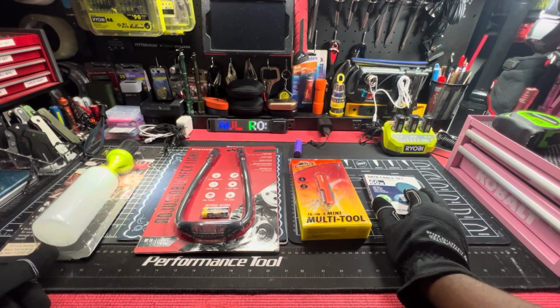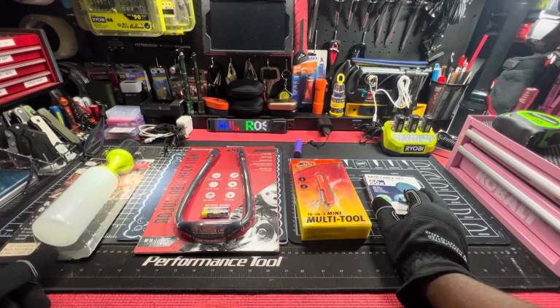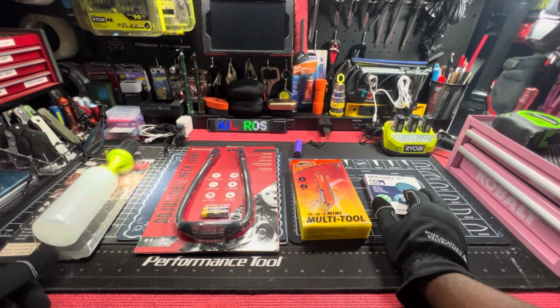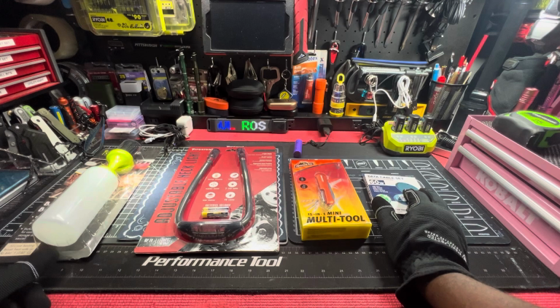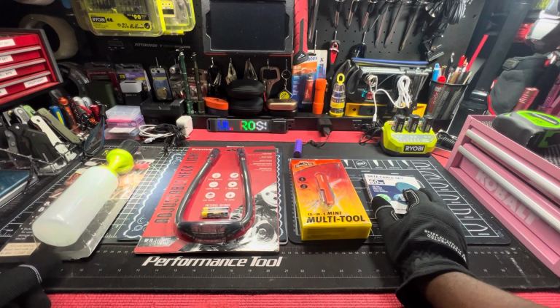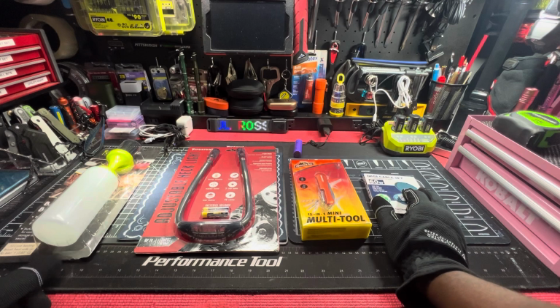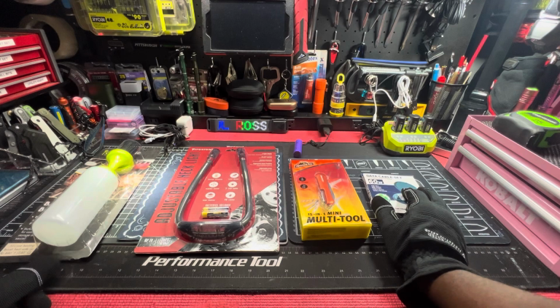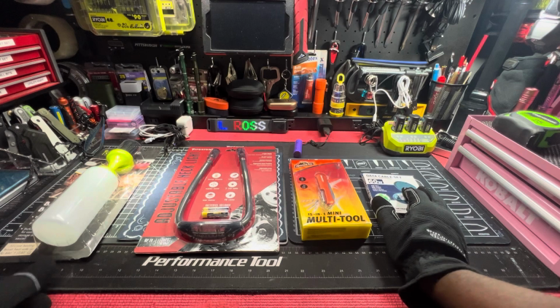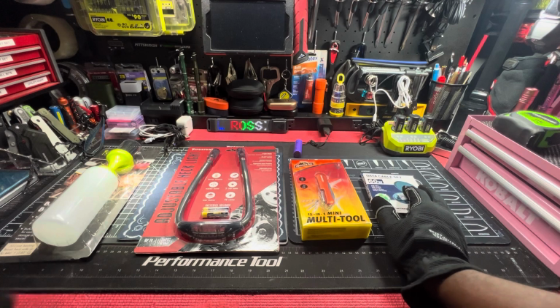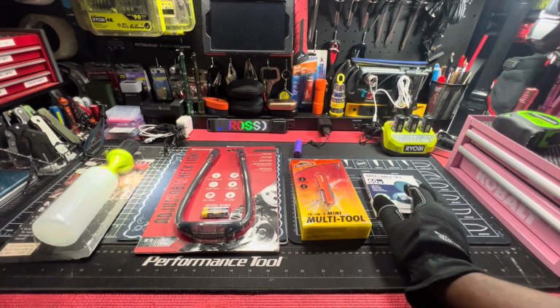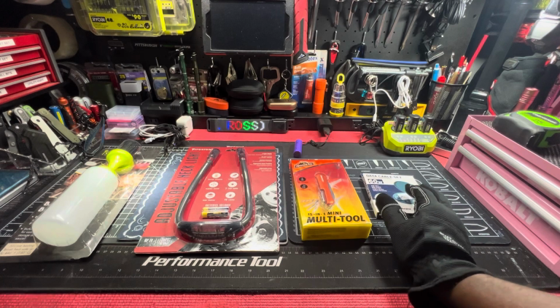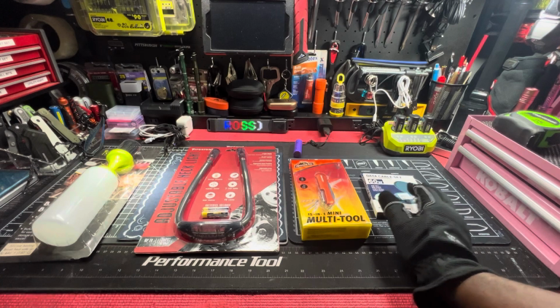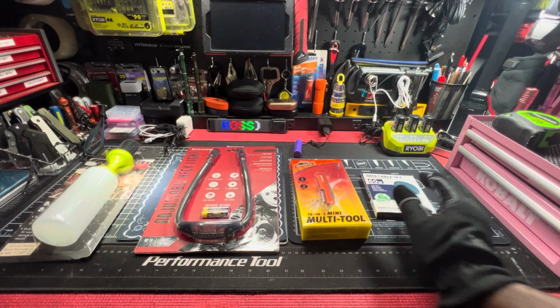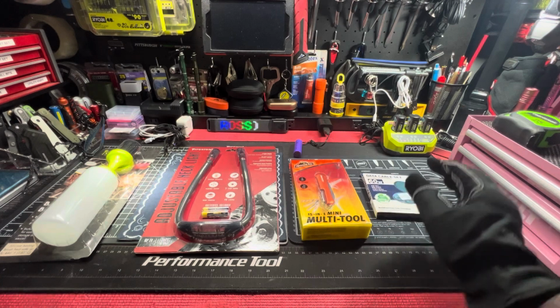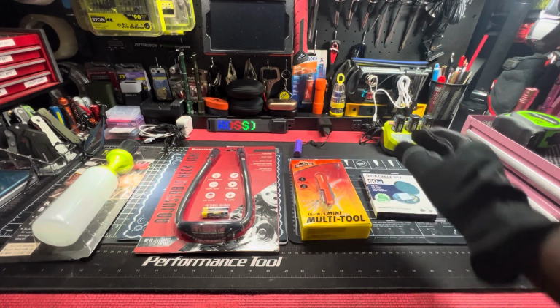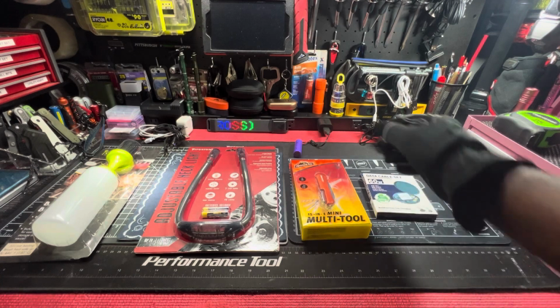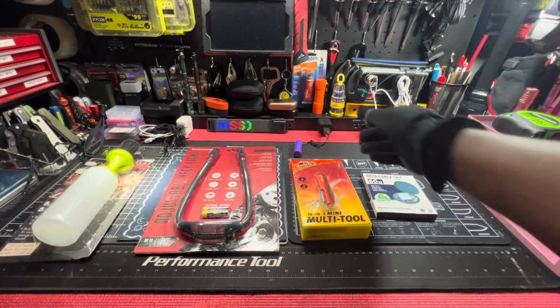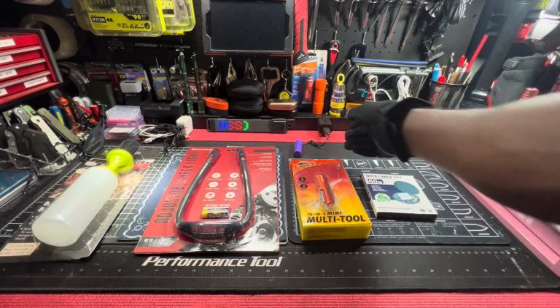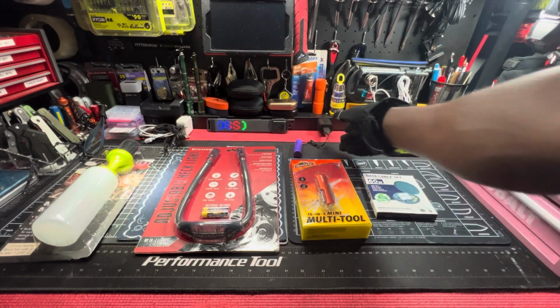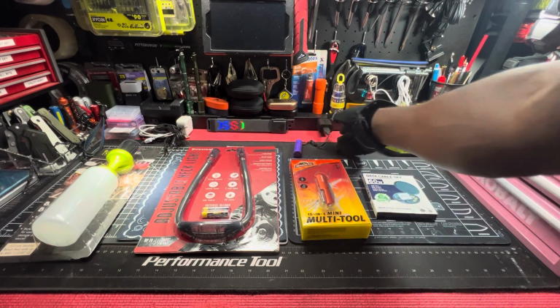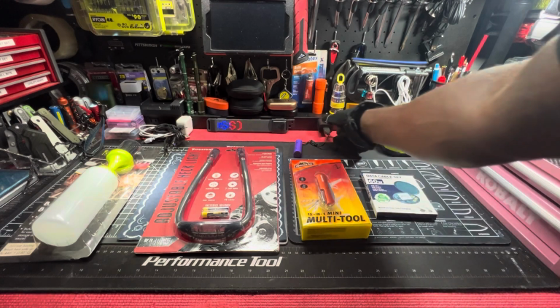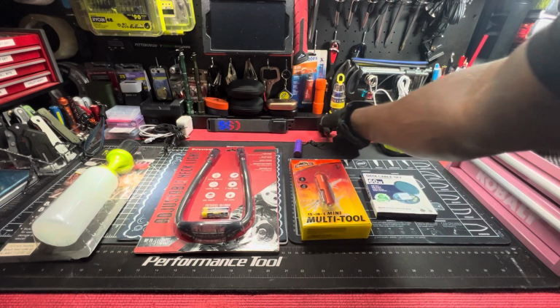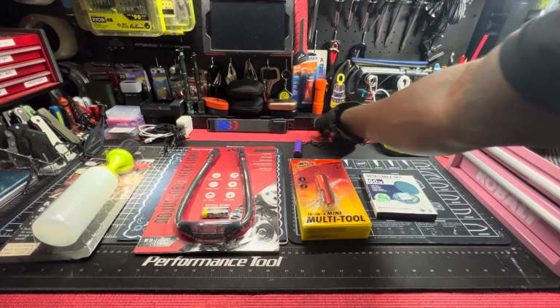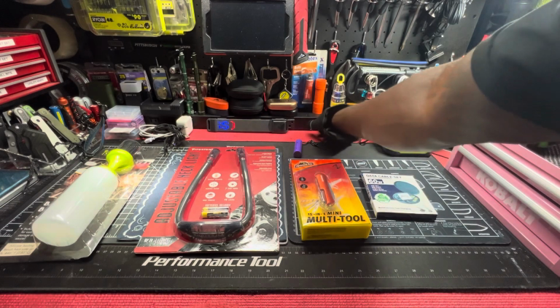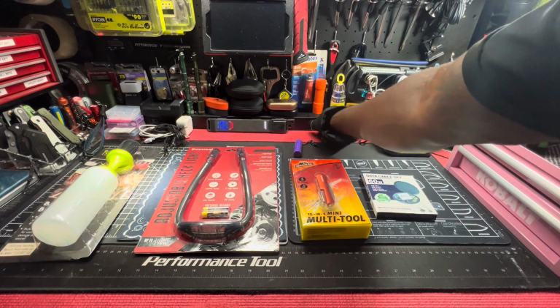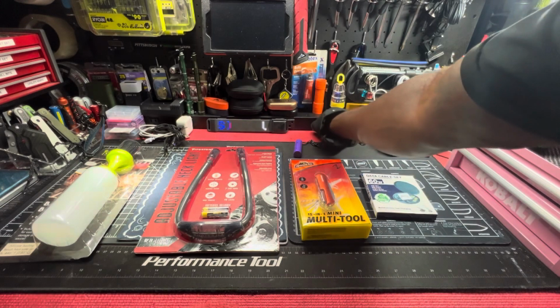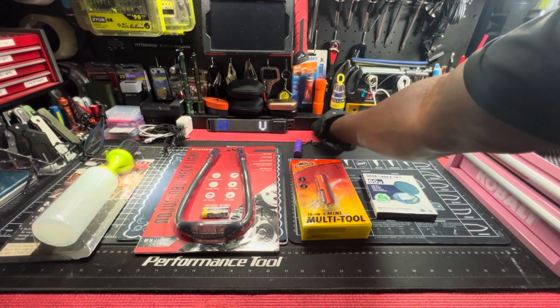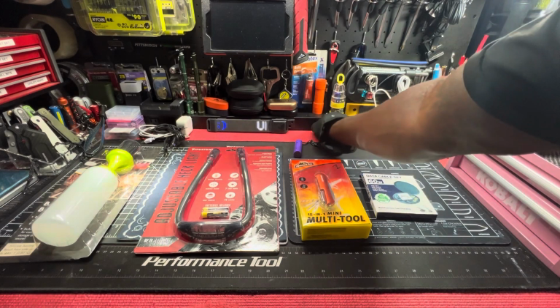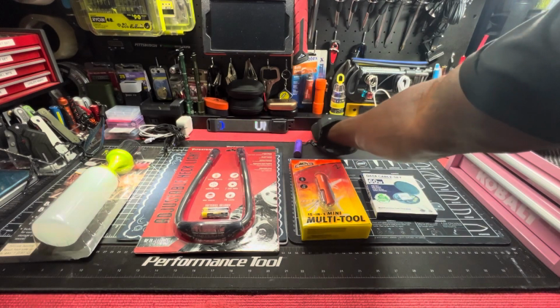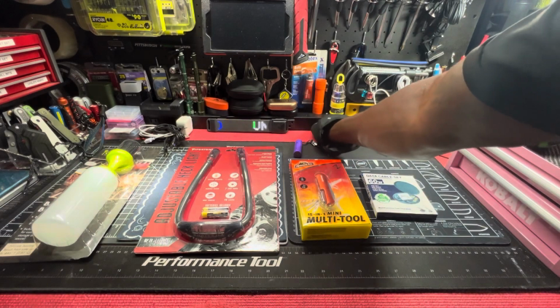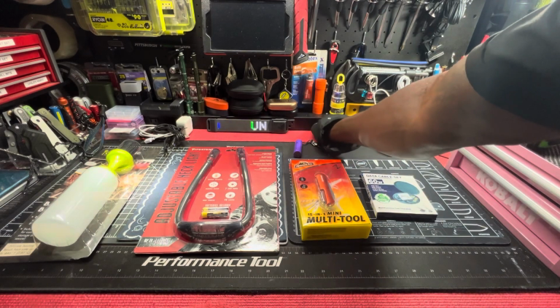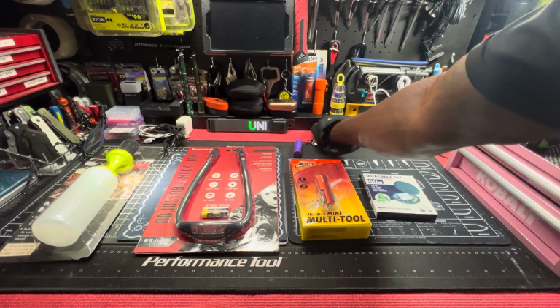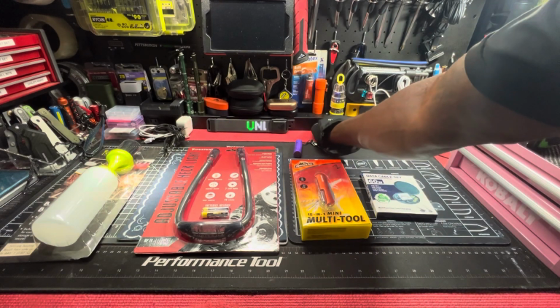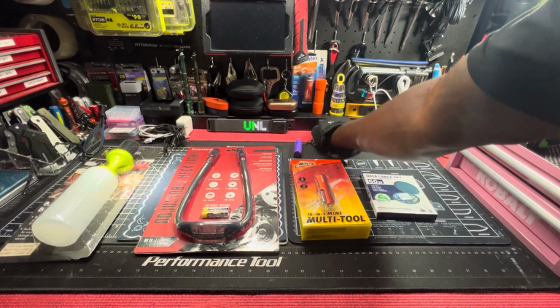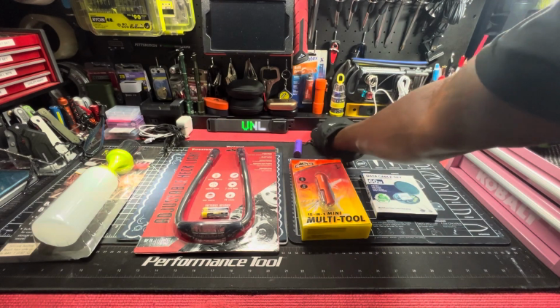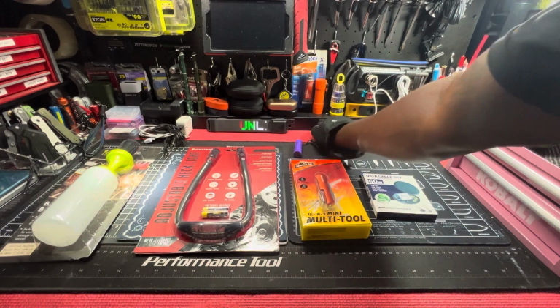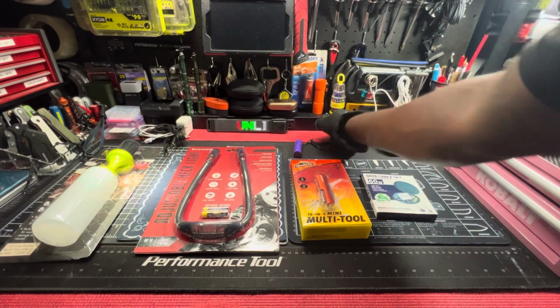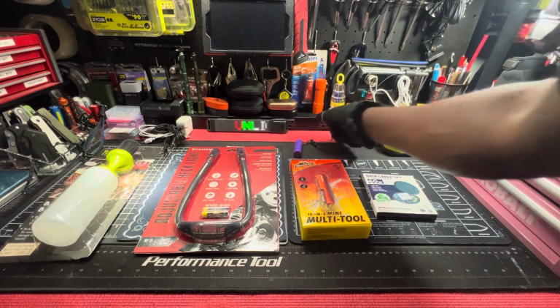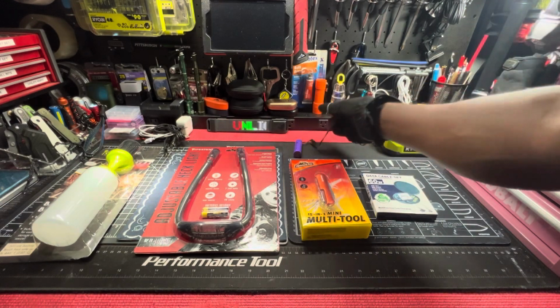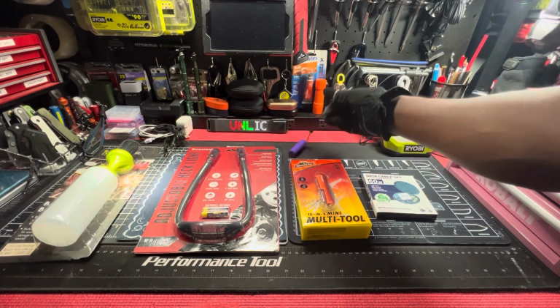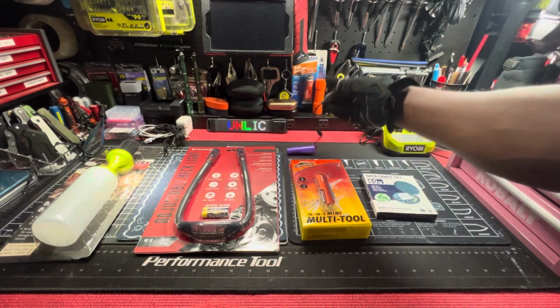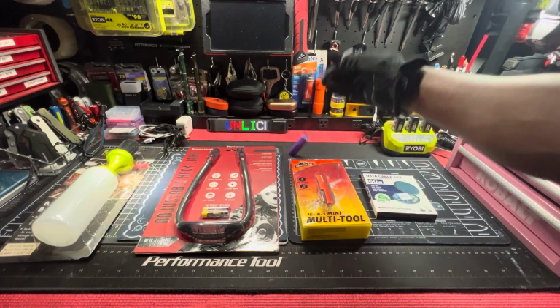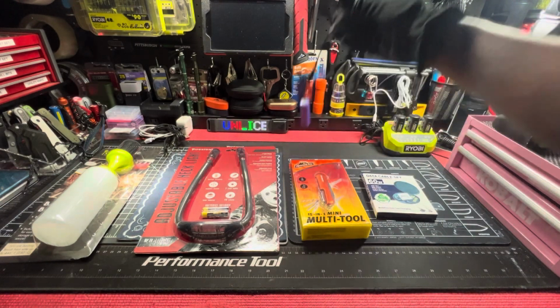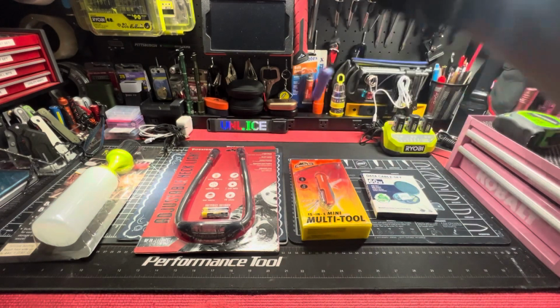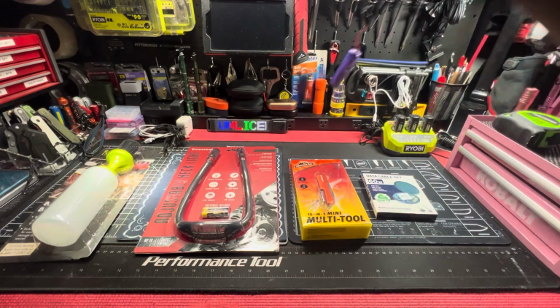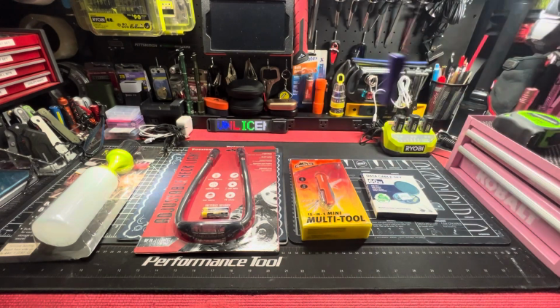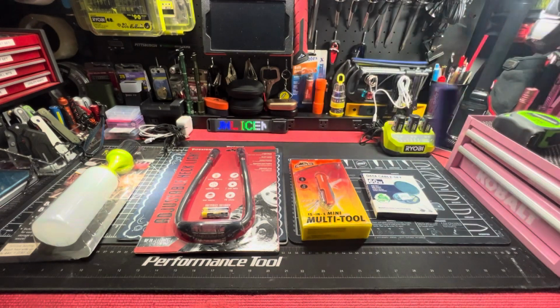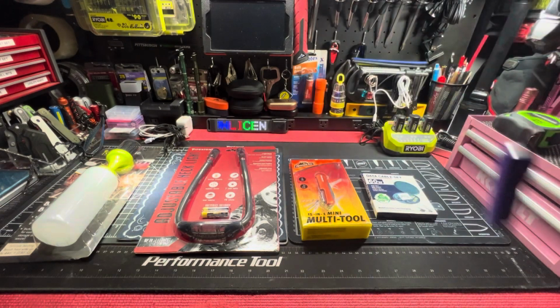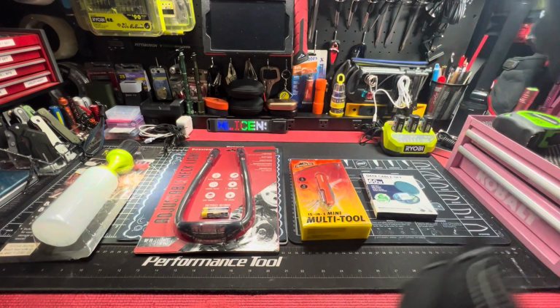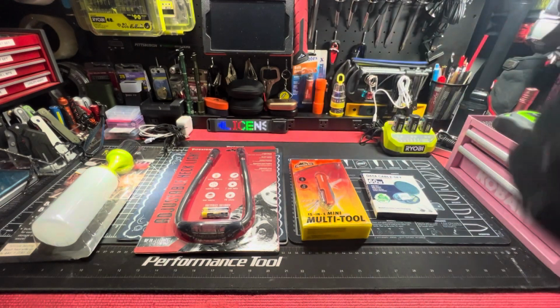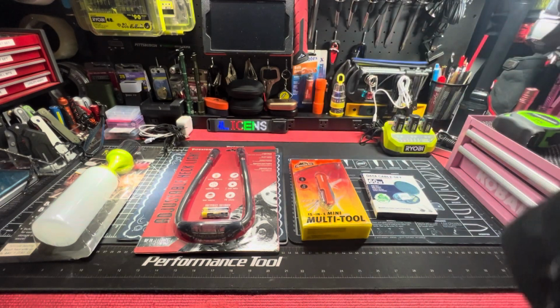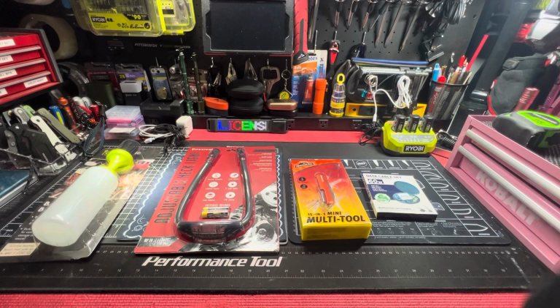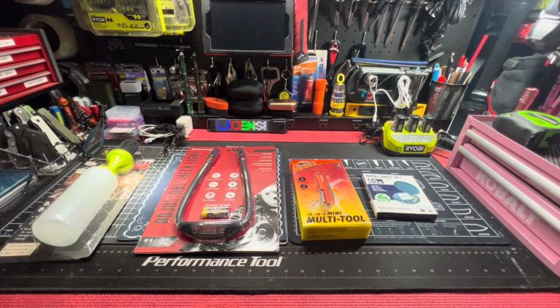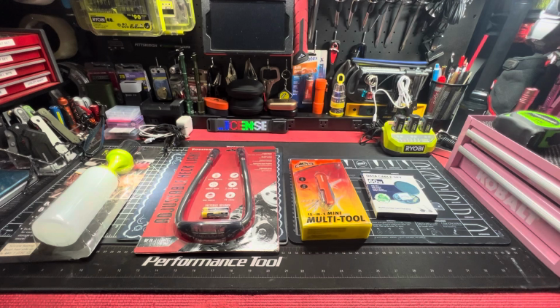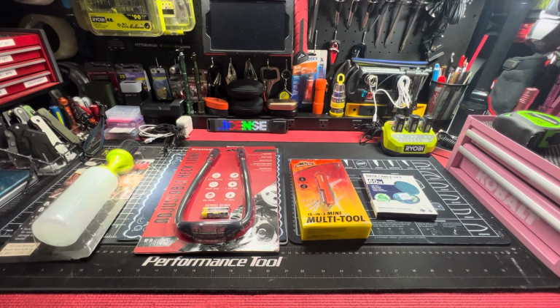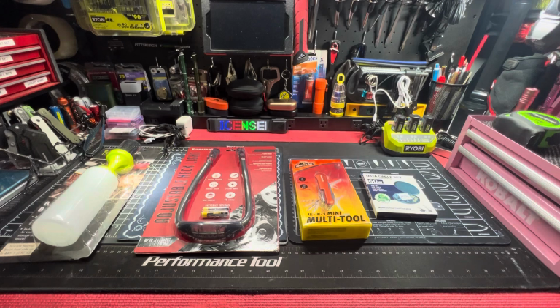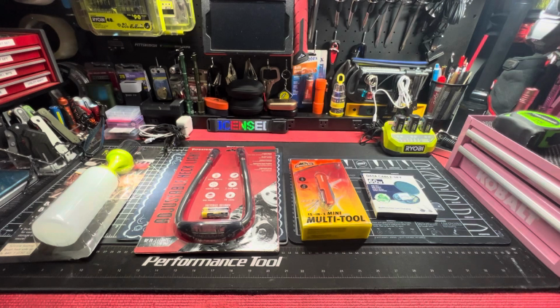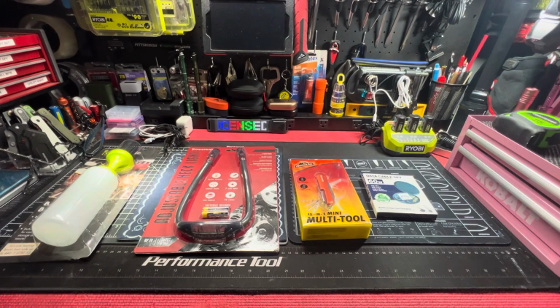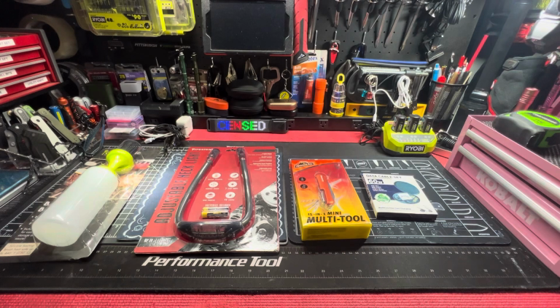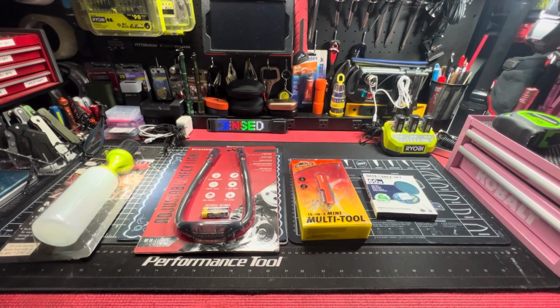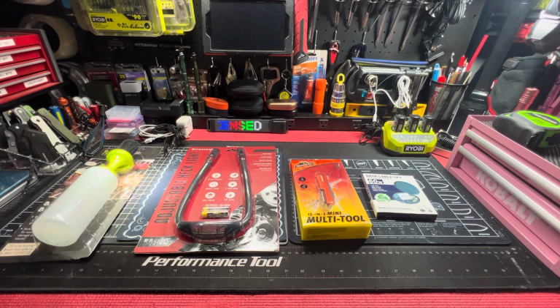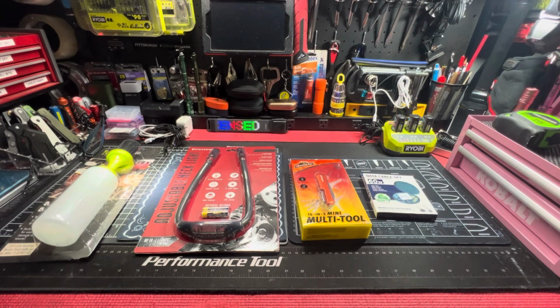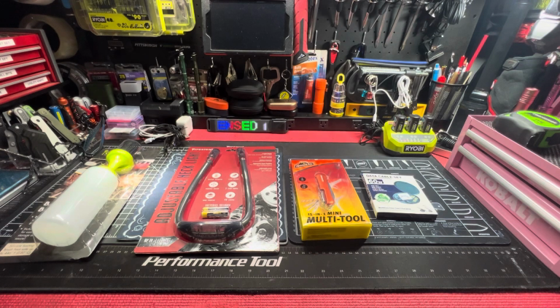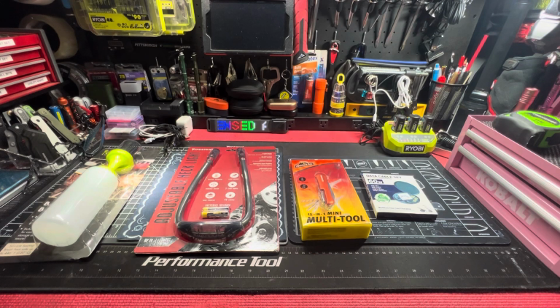Look good to me. All of these deserve their own unboxing — you already know how I do it.